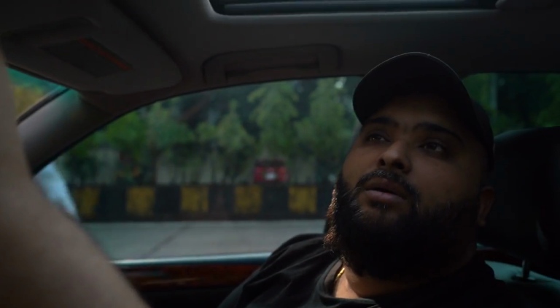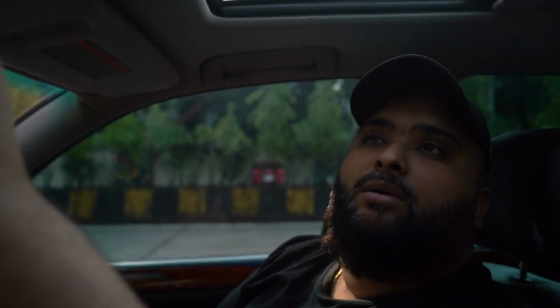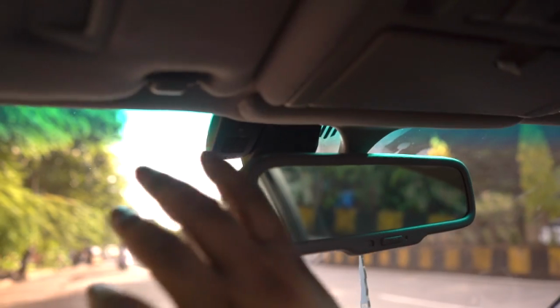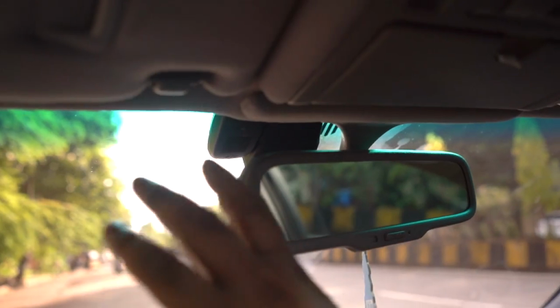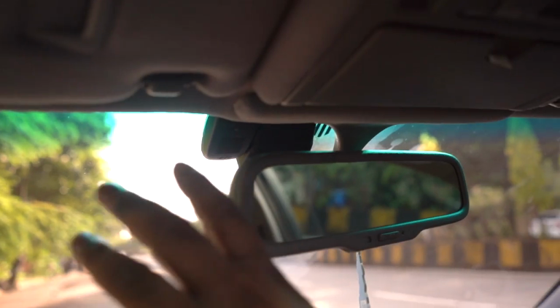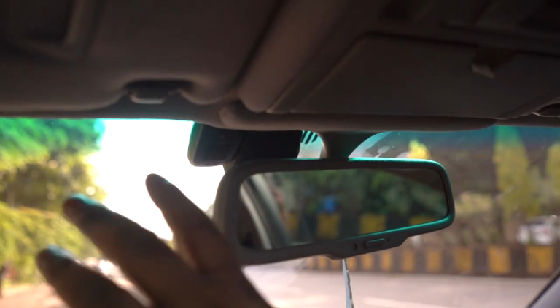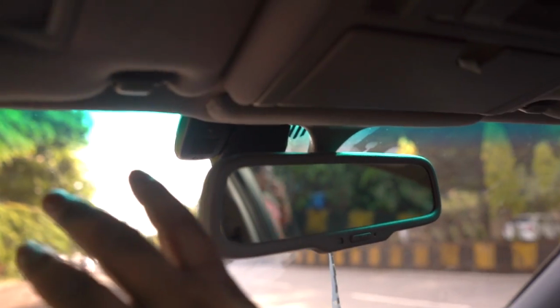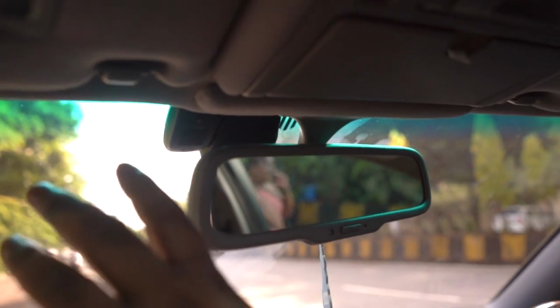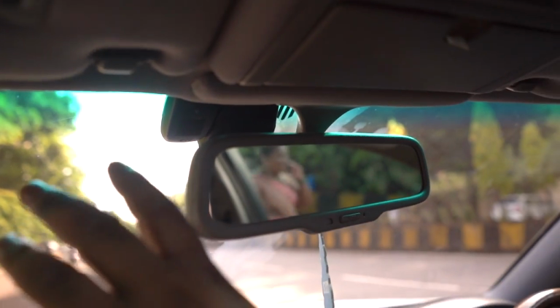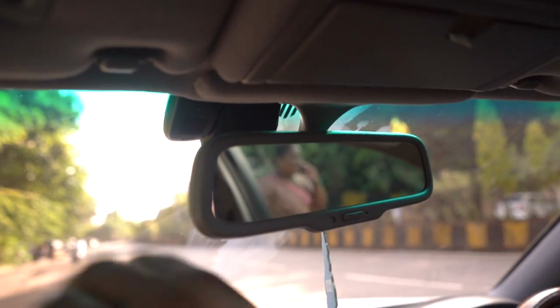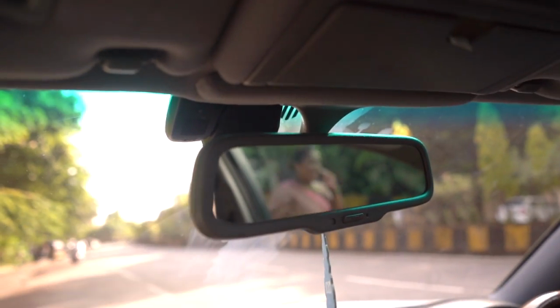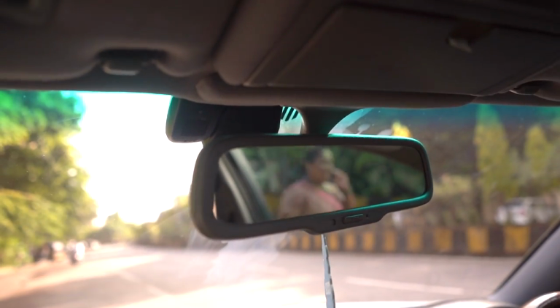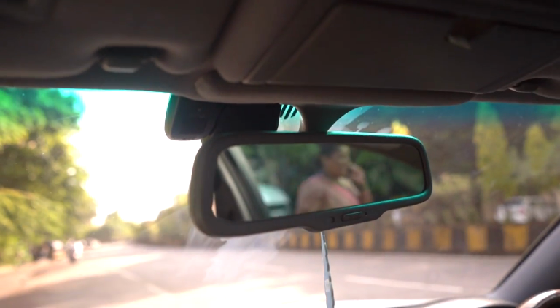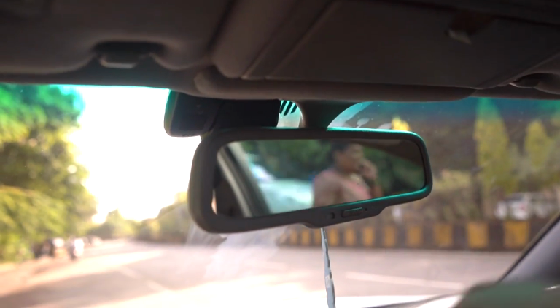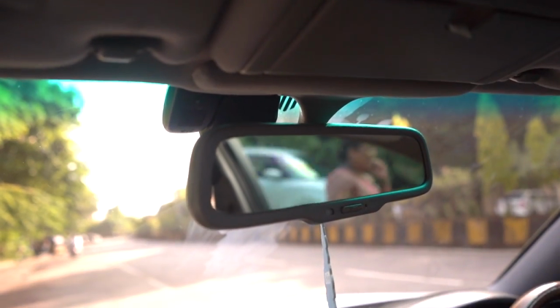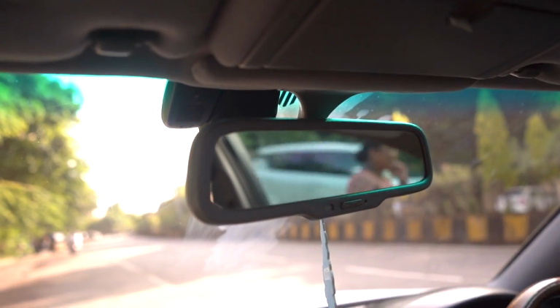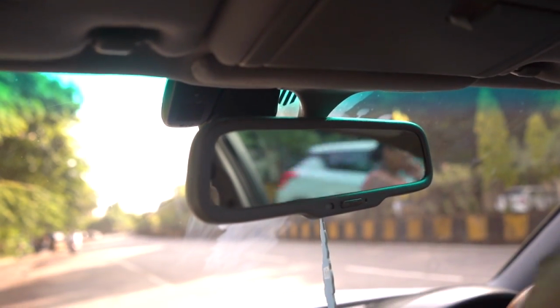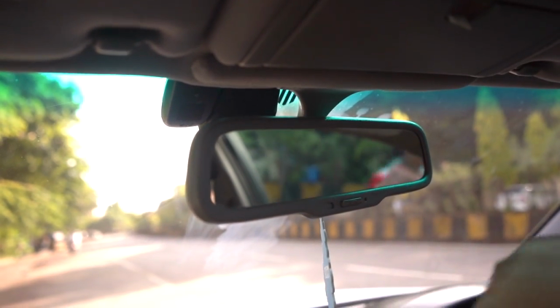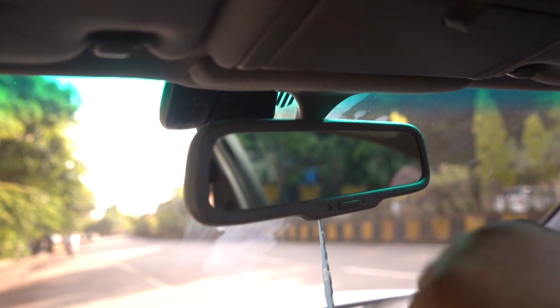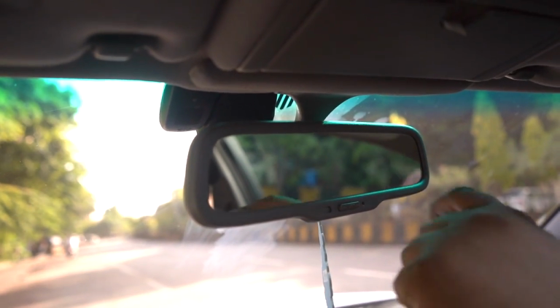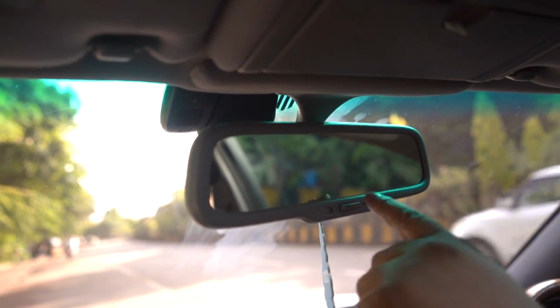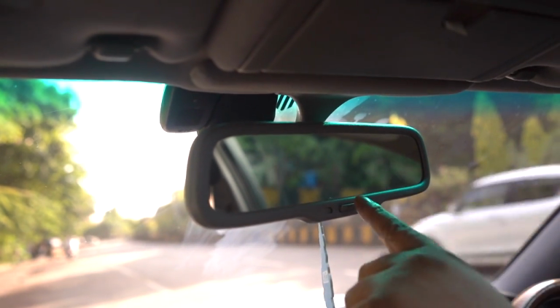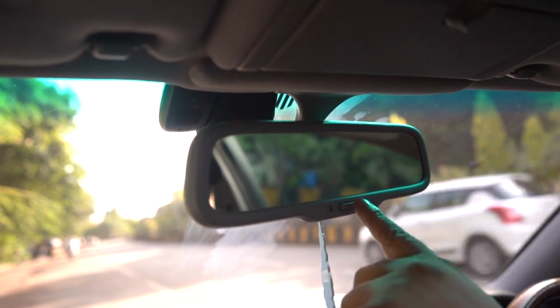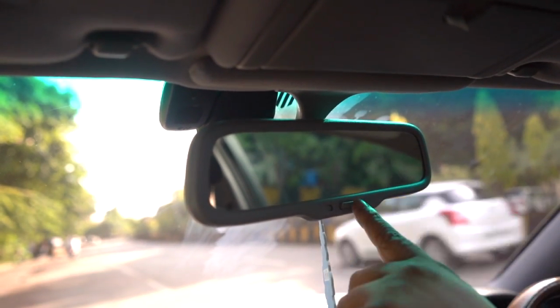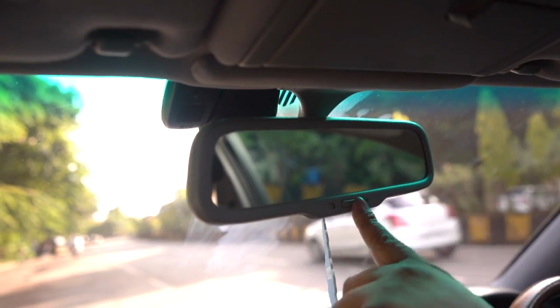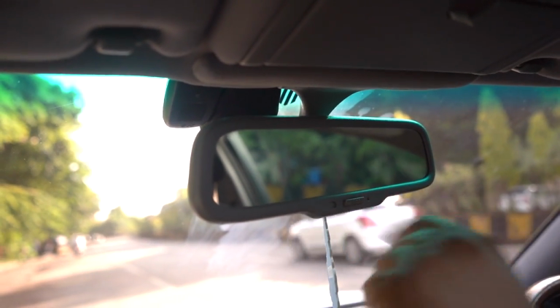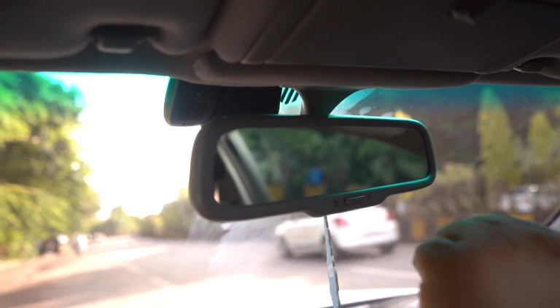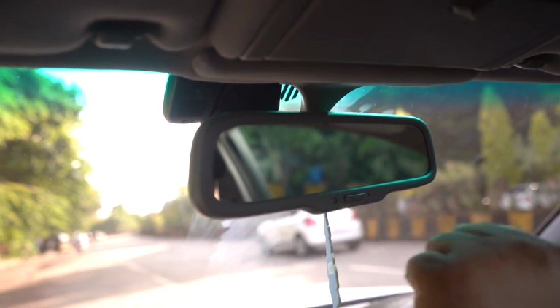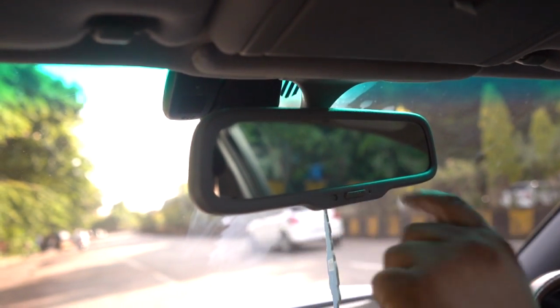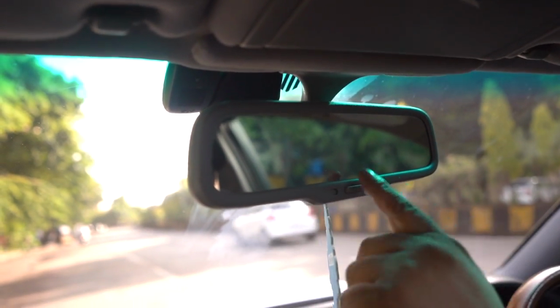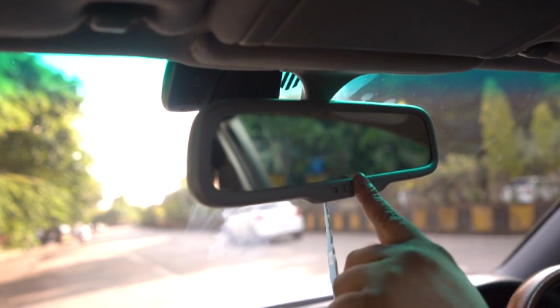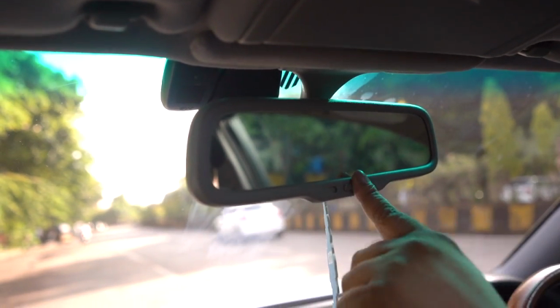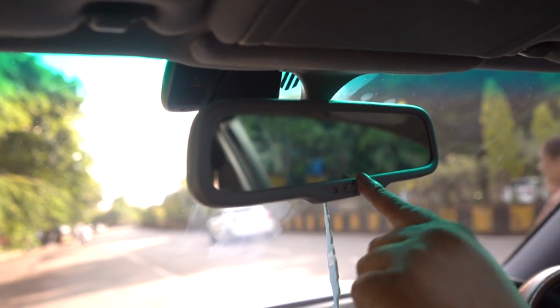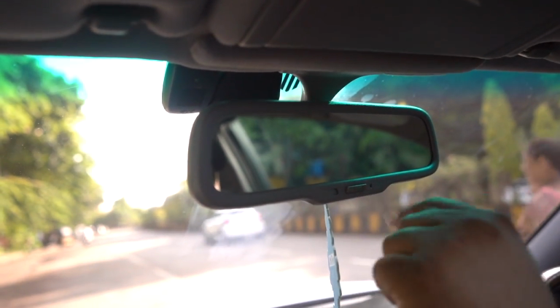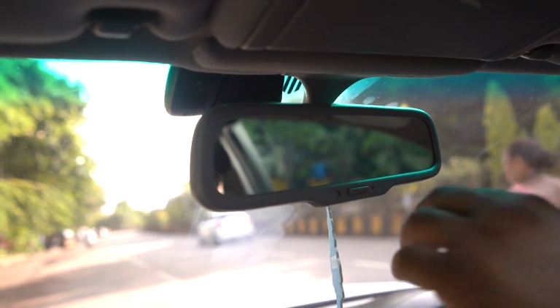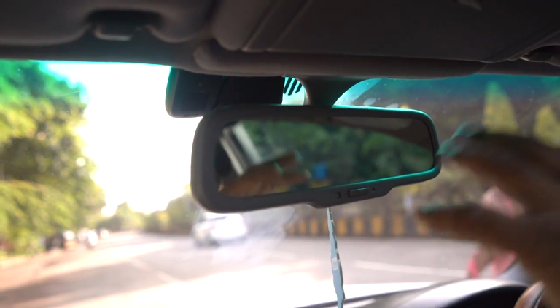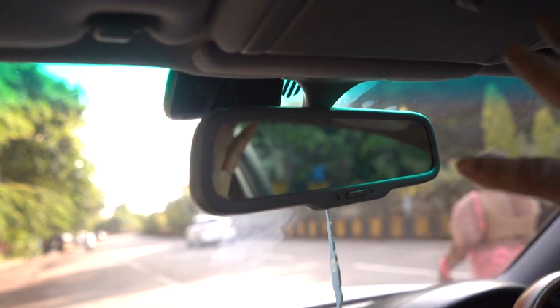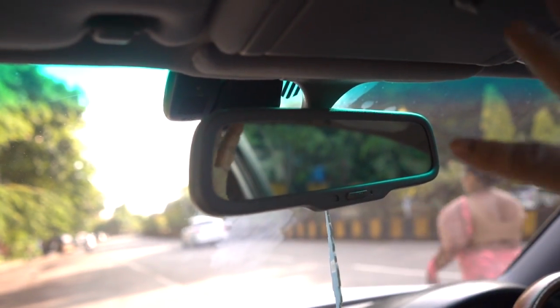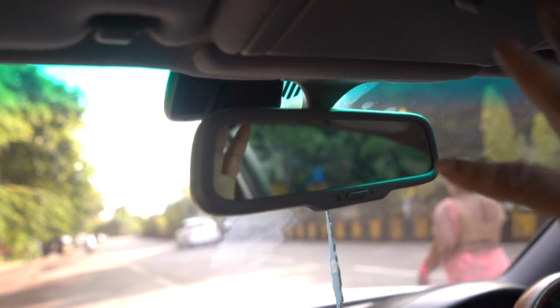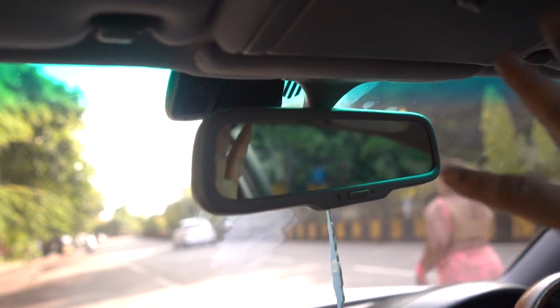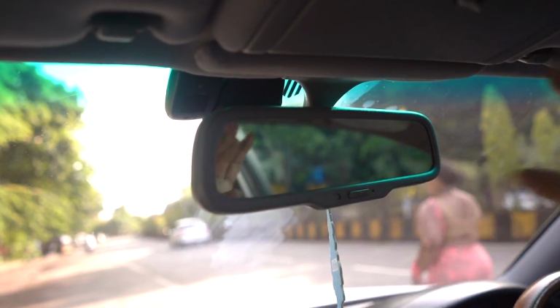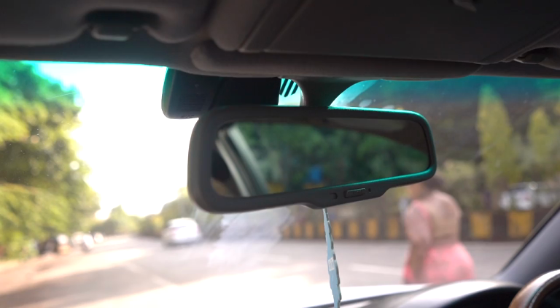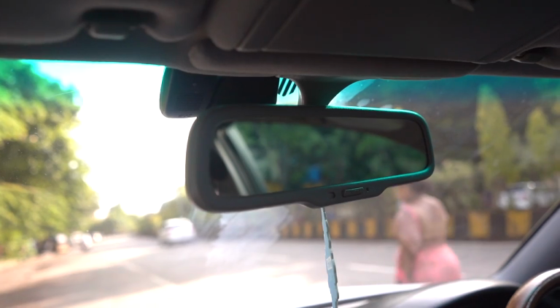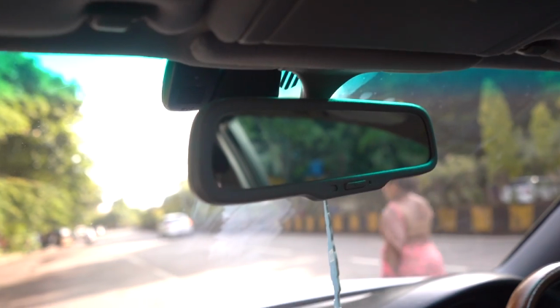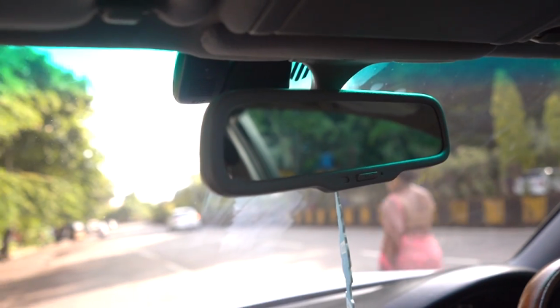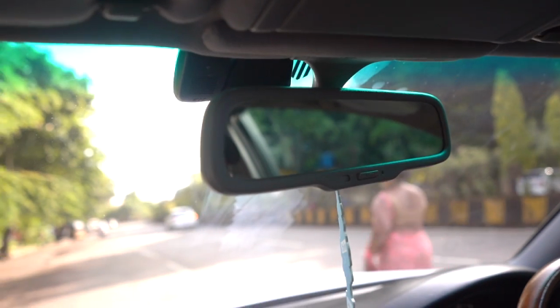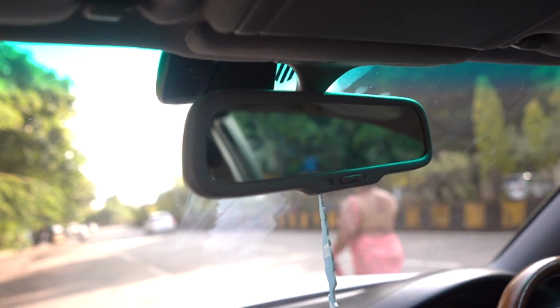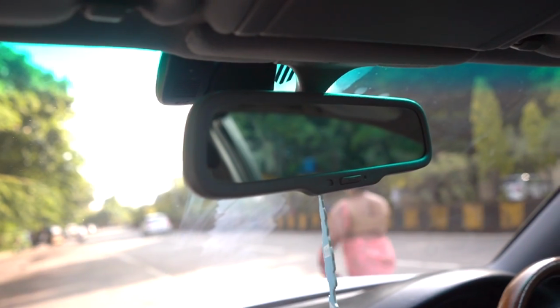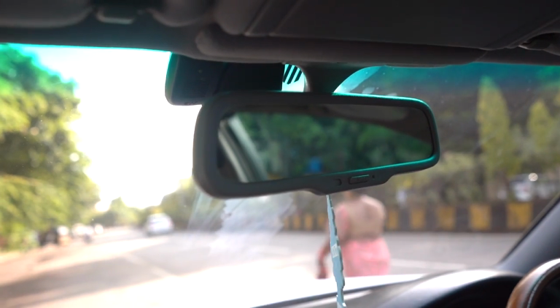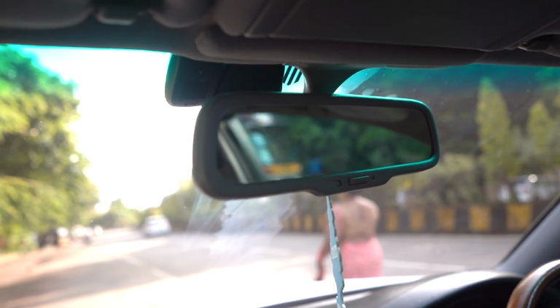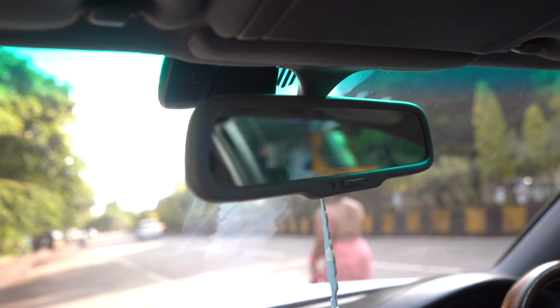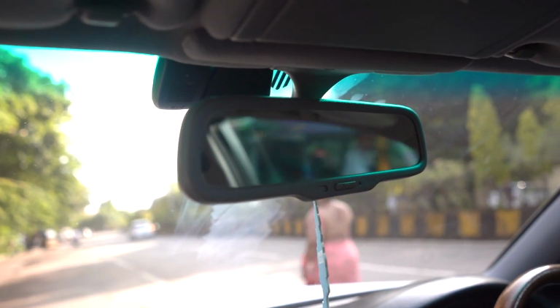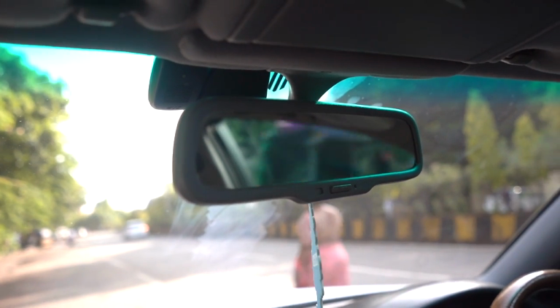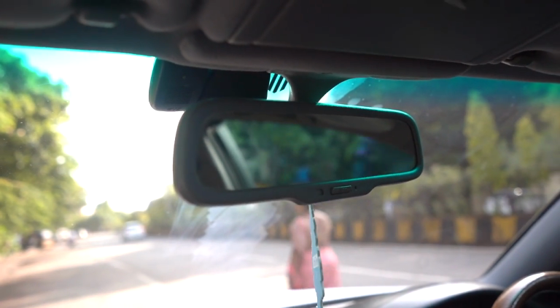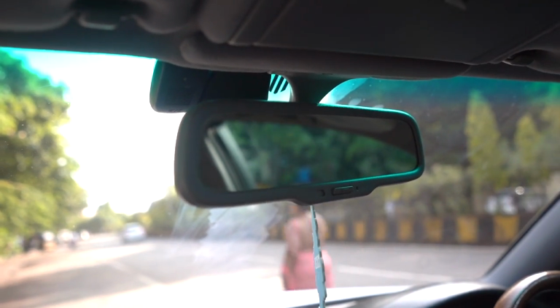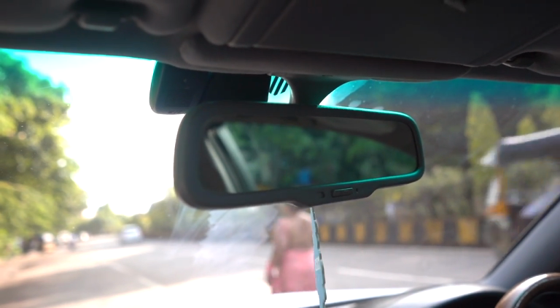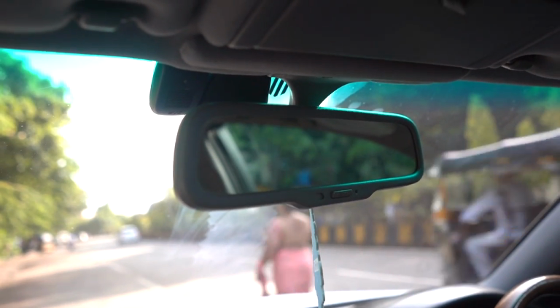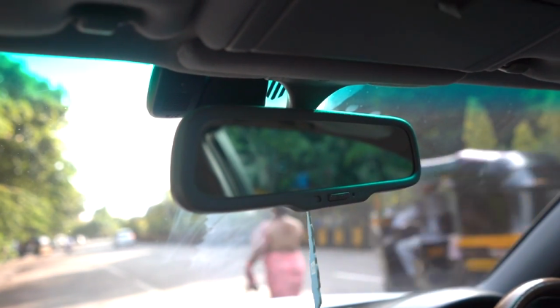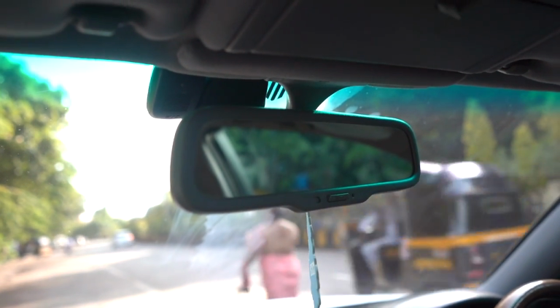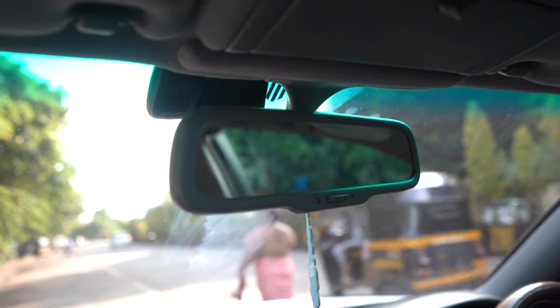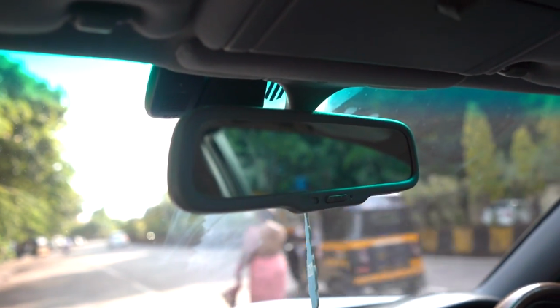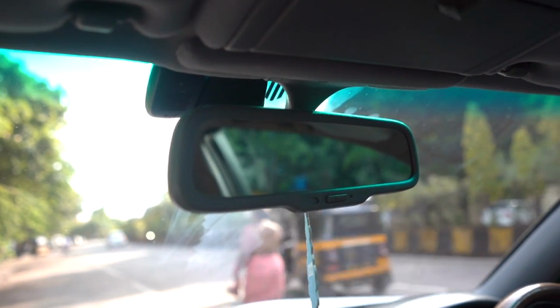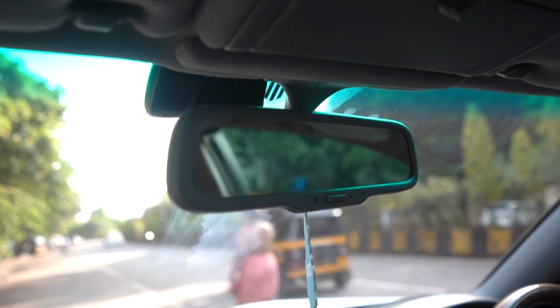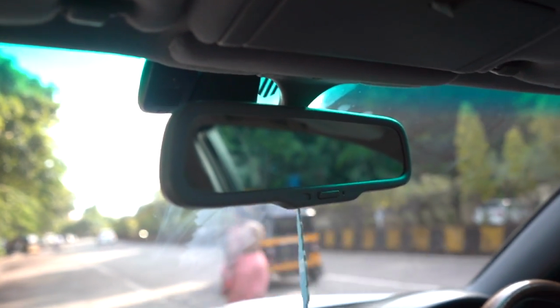Auto dimming mirrors - so if someone's flashing a high beam, just click on auto and it will adjust accordingly. Which is really cool.